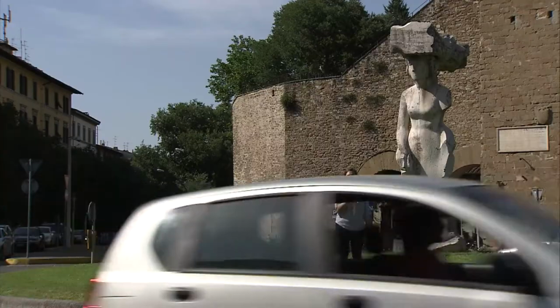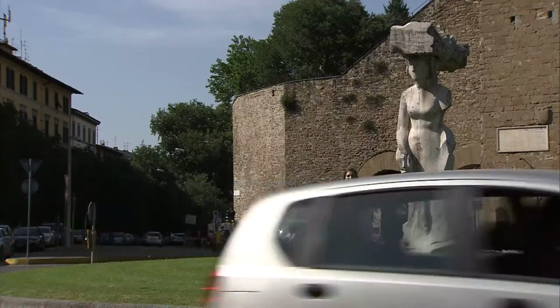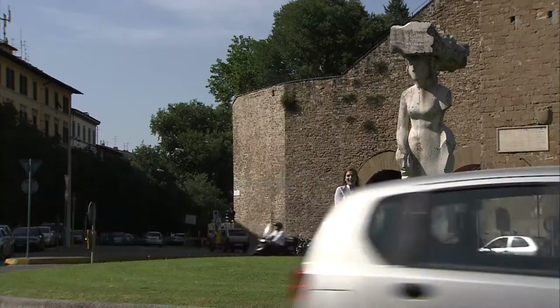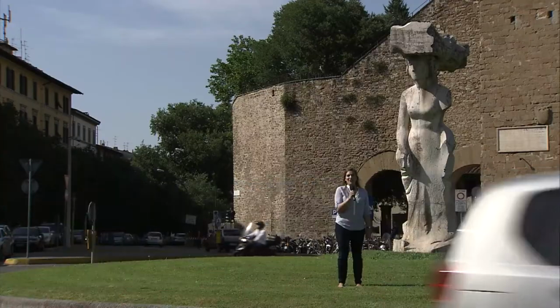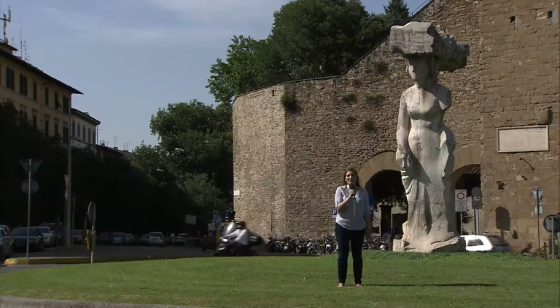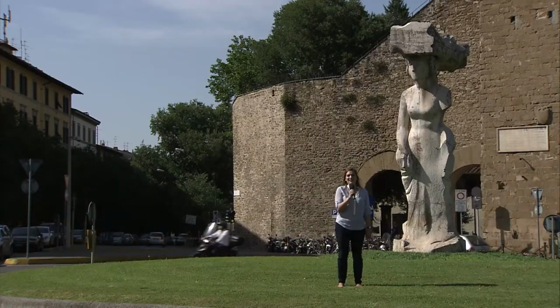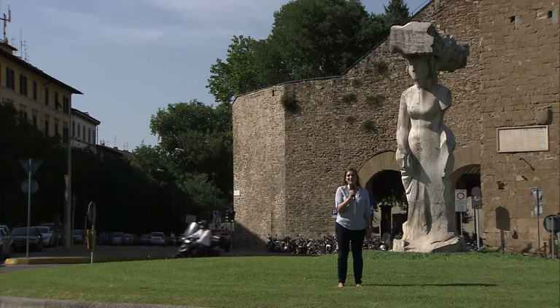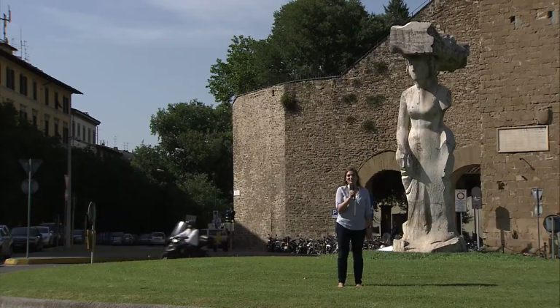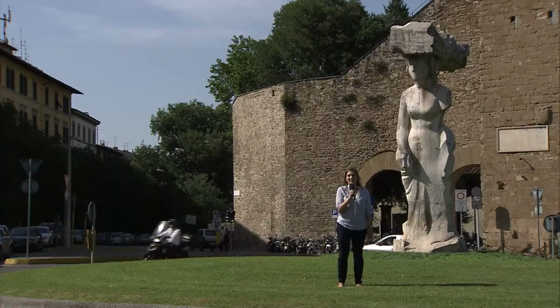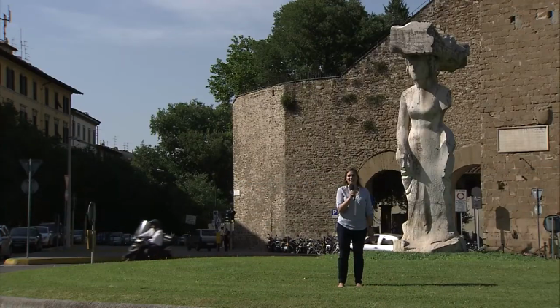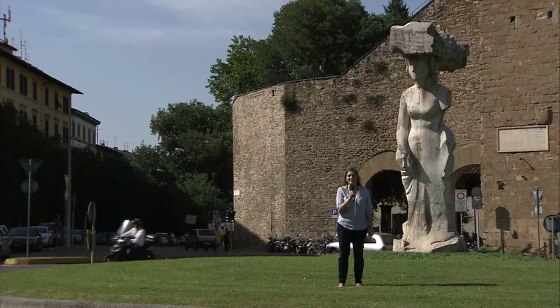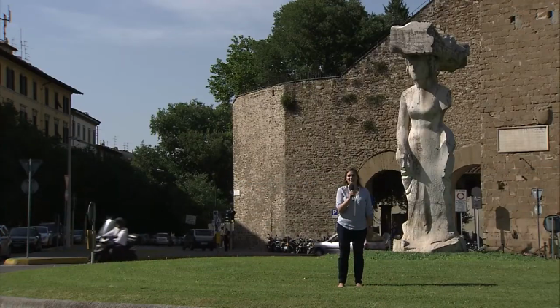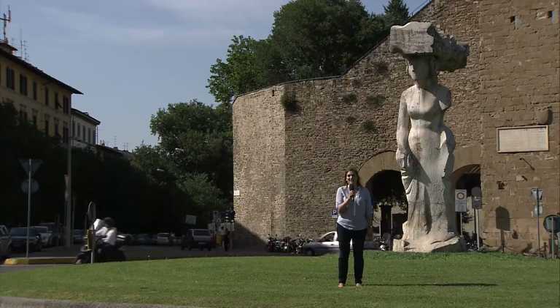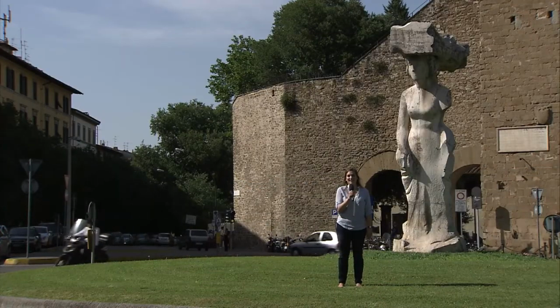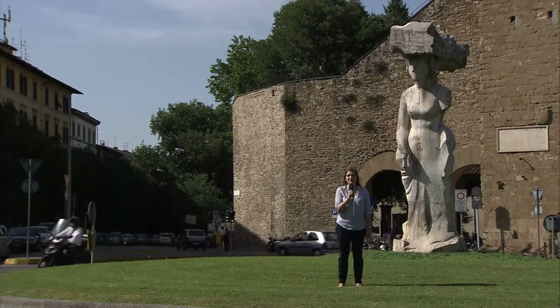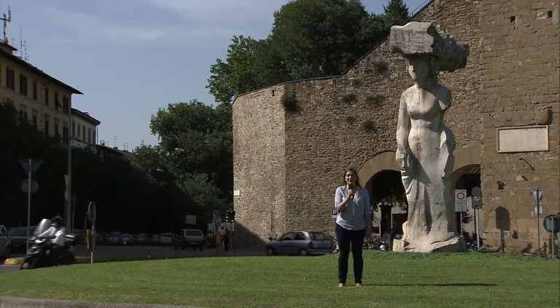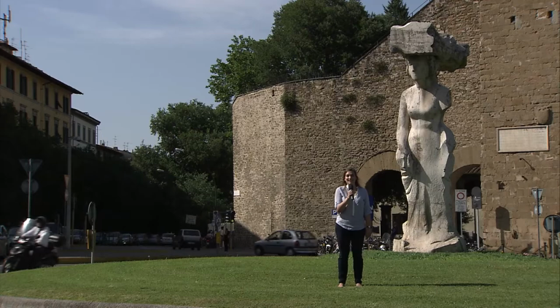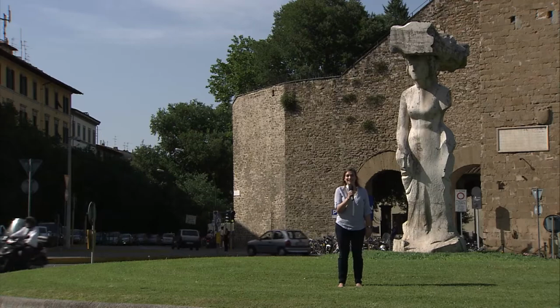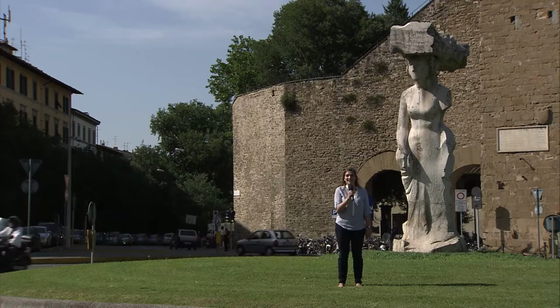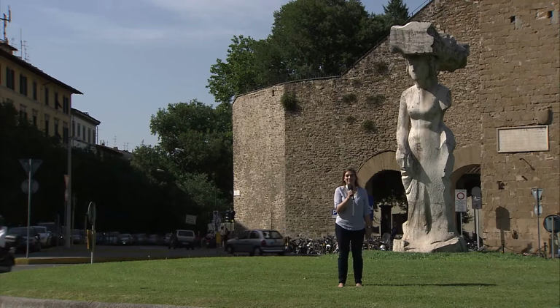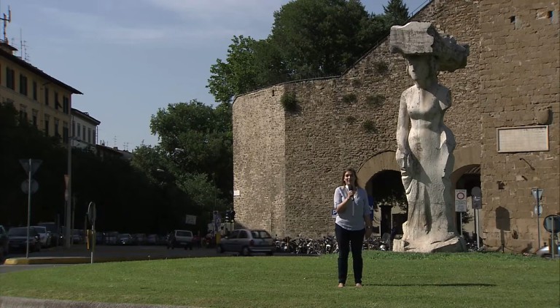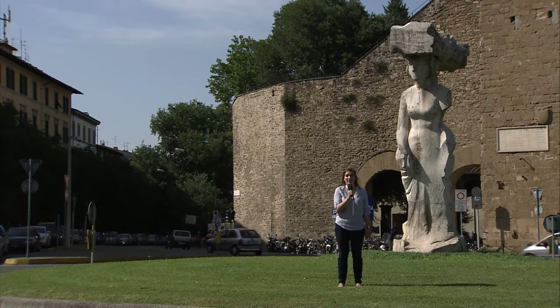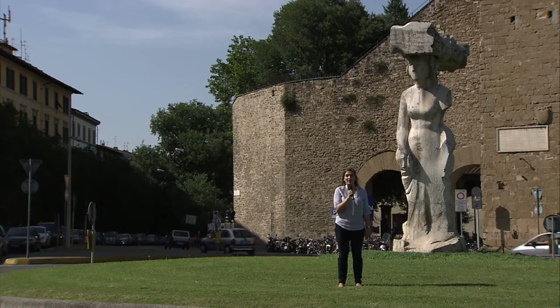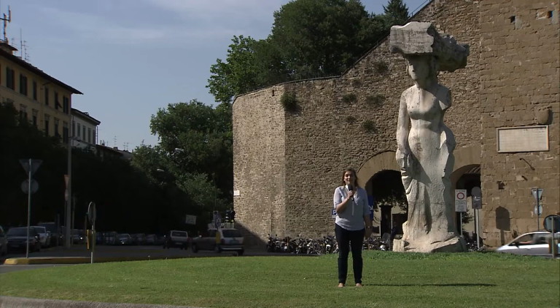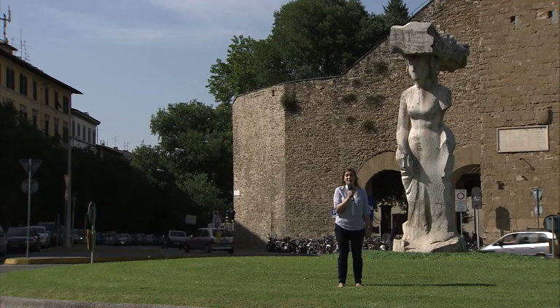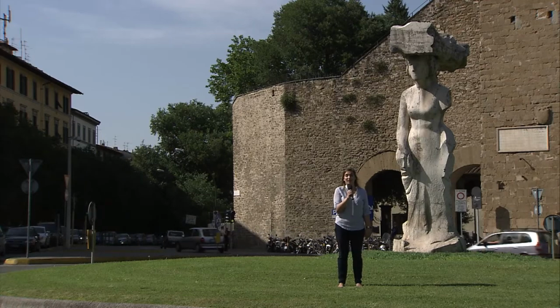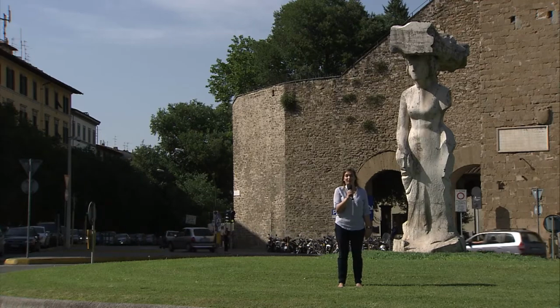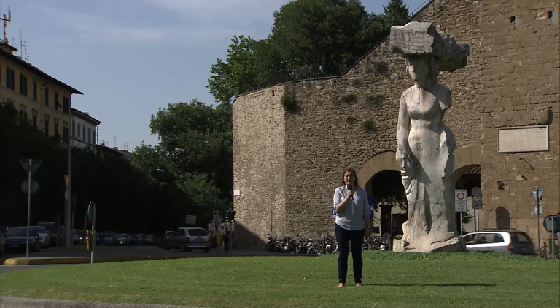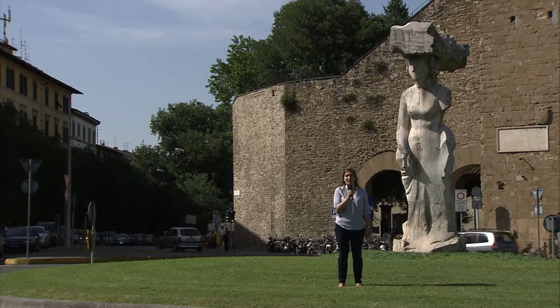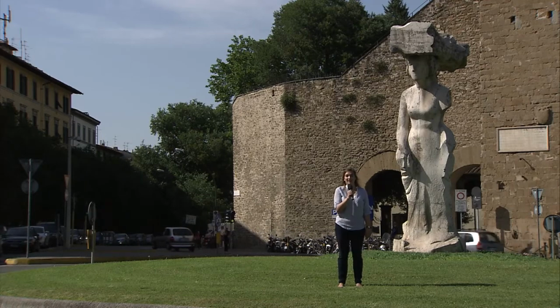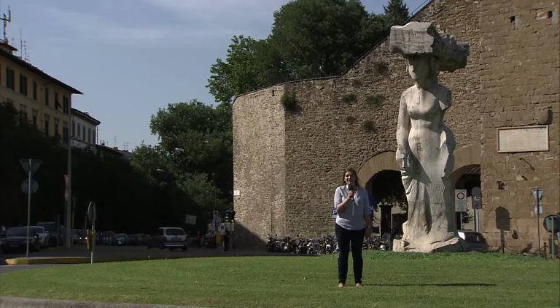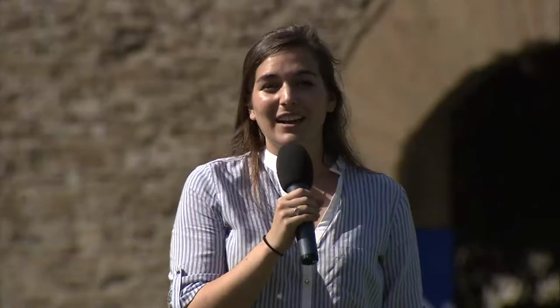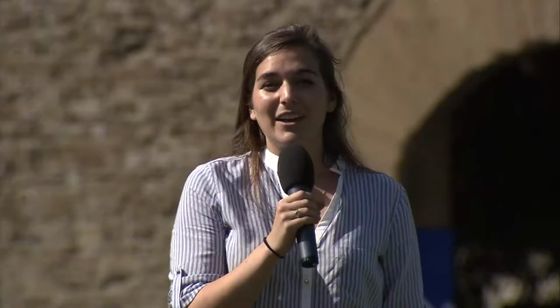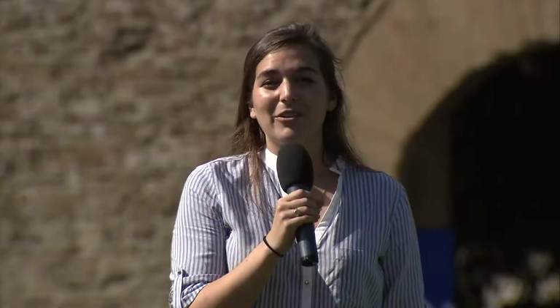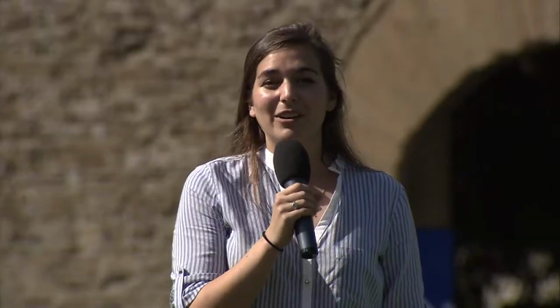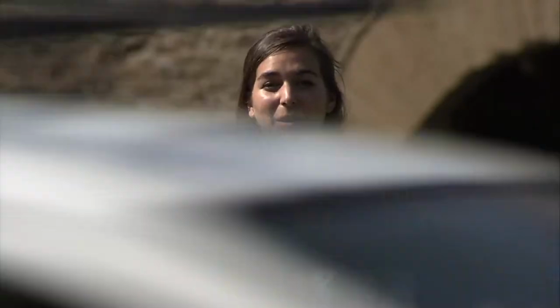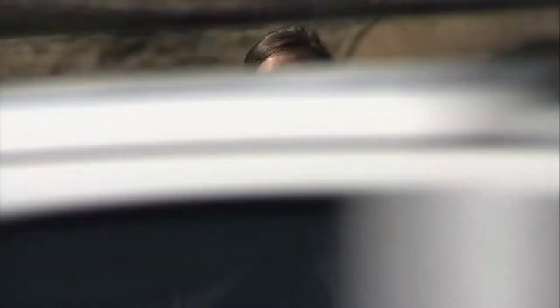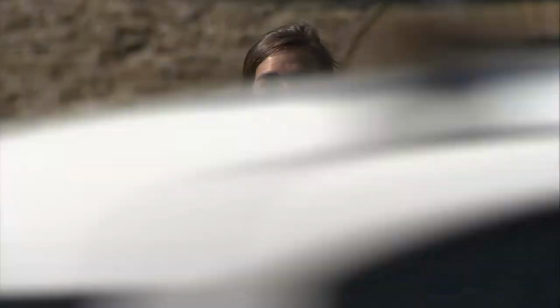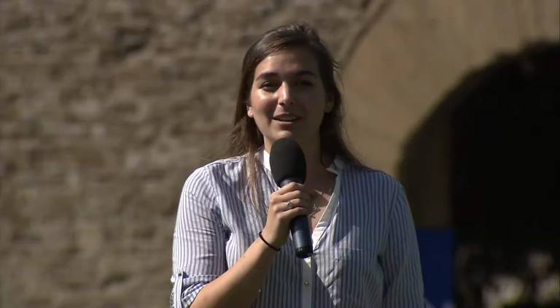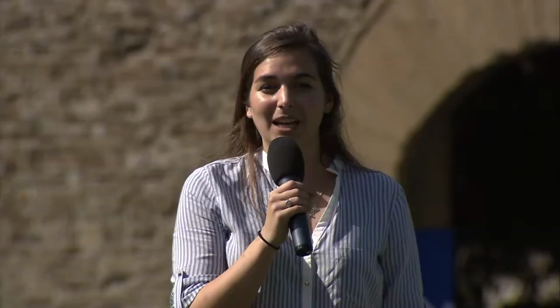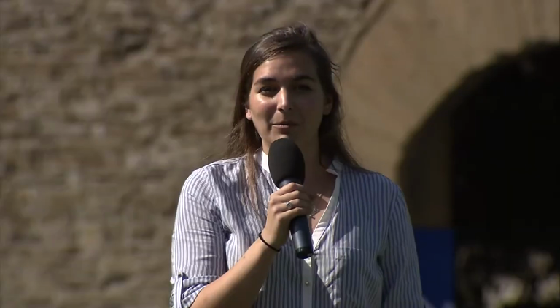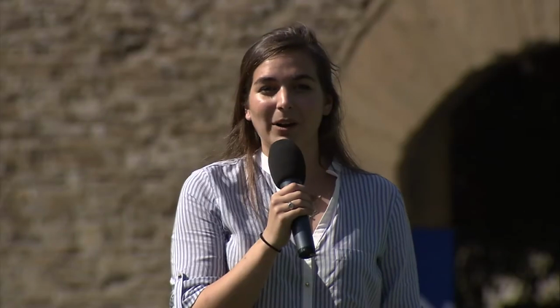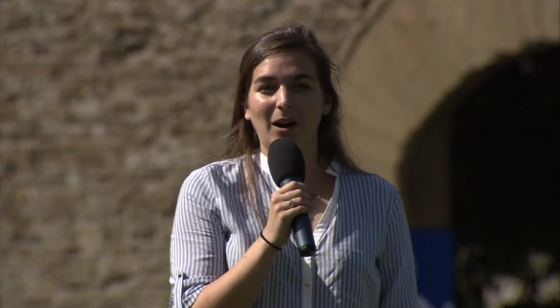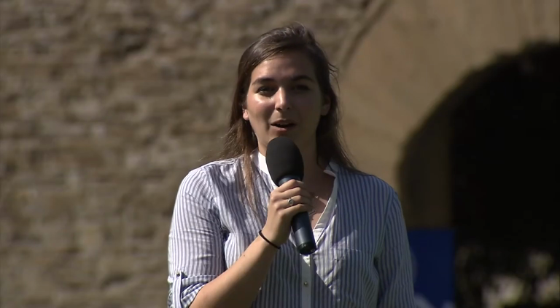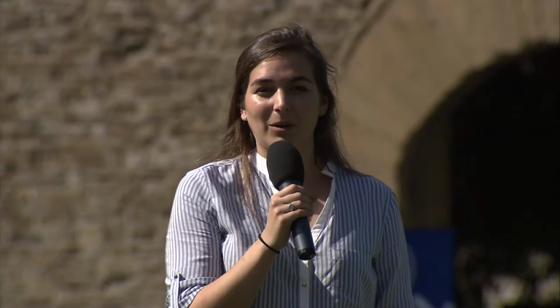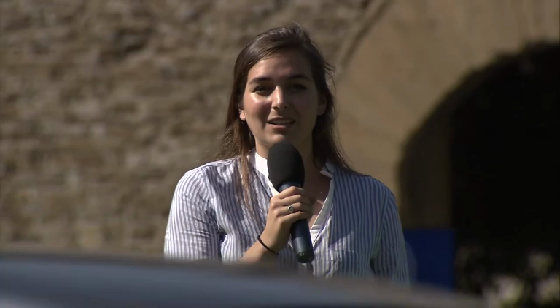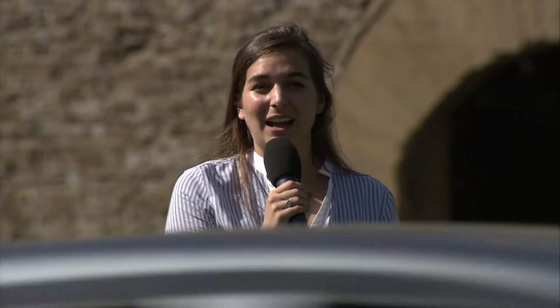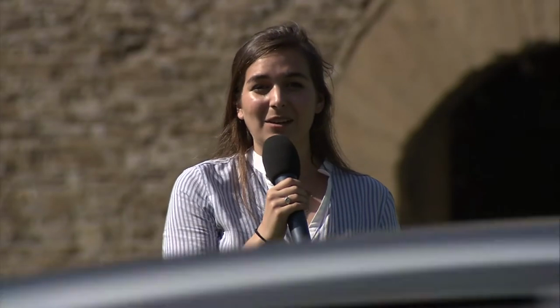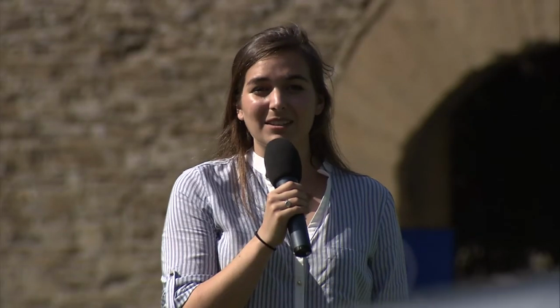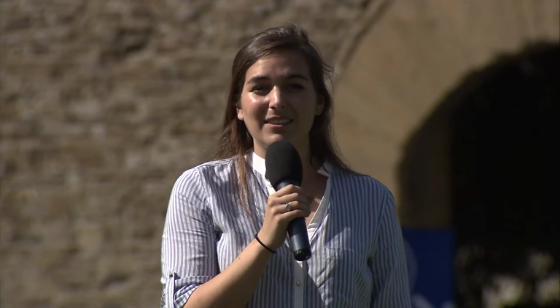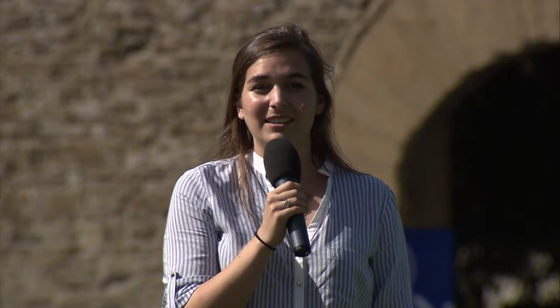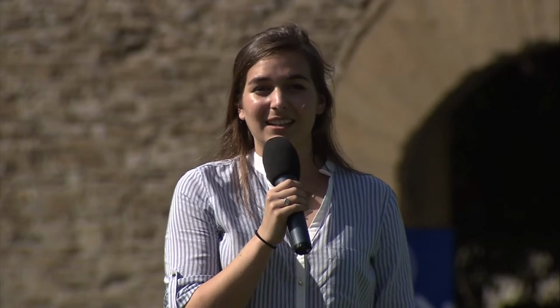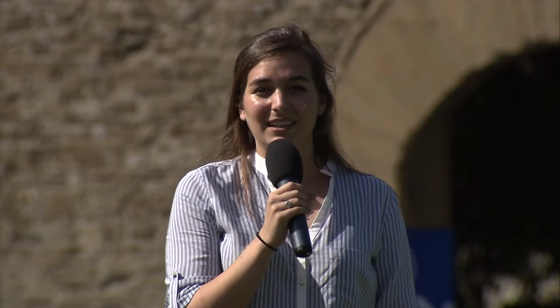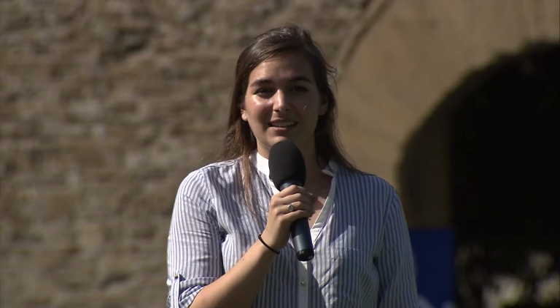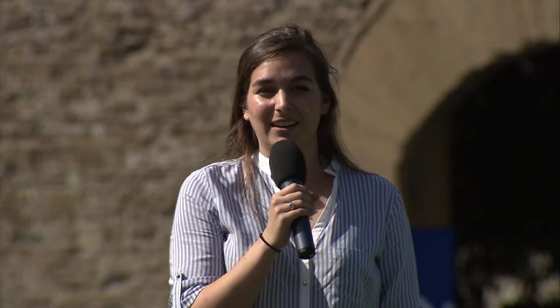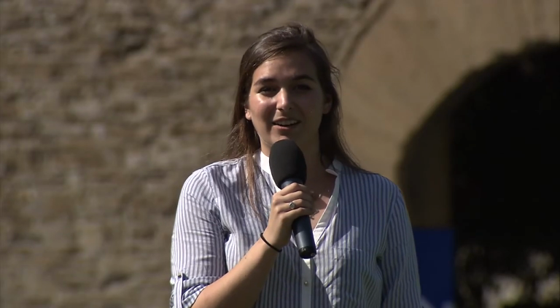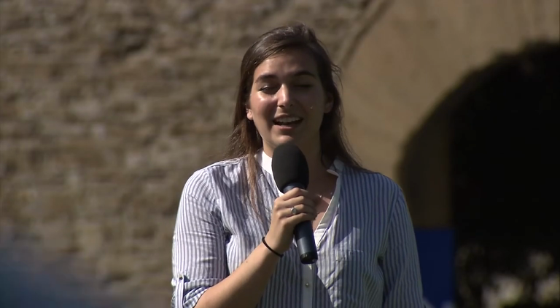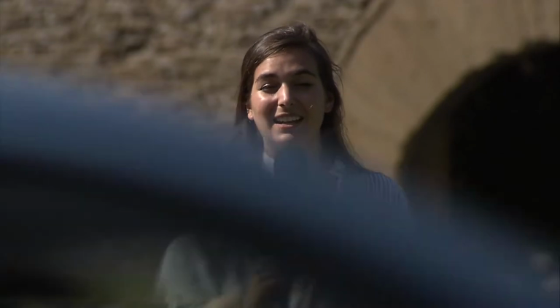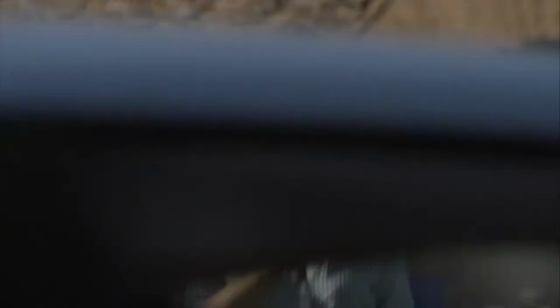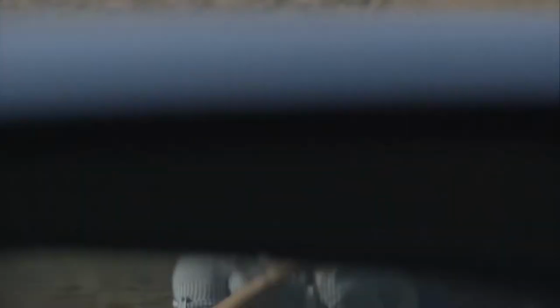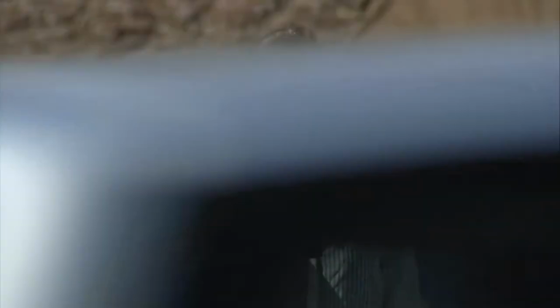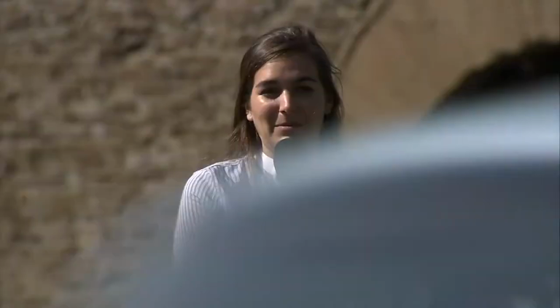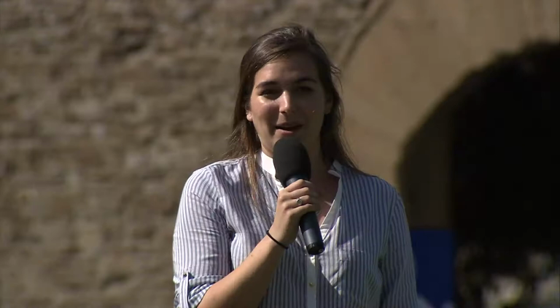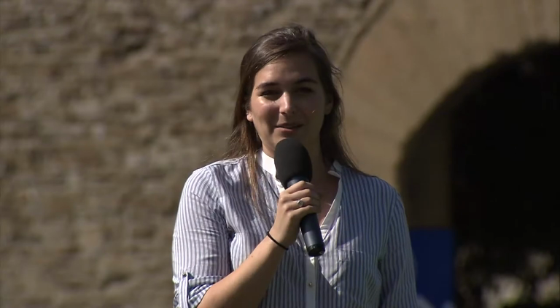A great way to find some of the city's best contemporary art is by car. There are a number of contemporary artworks outside the city center in its roundabouts.